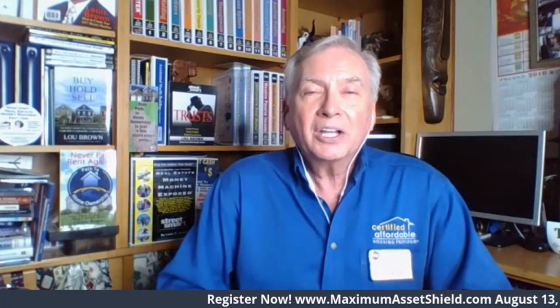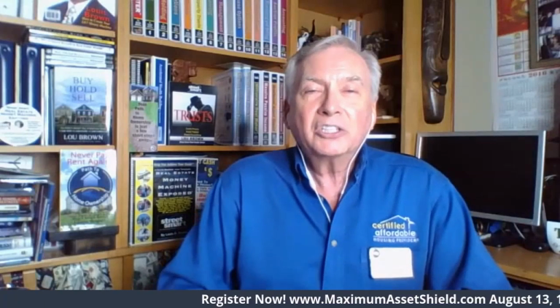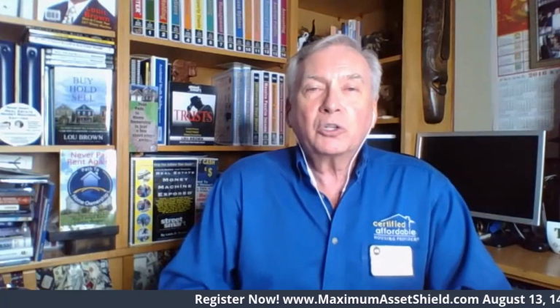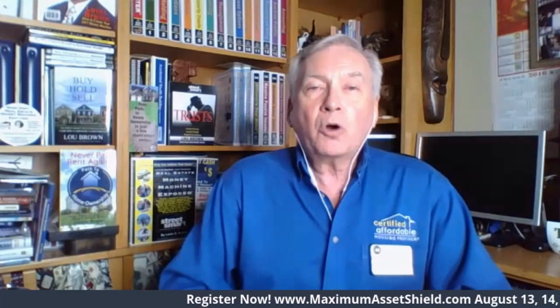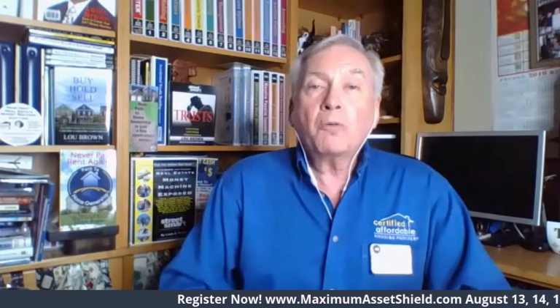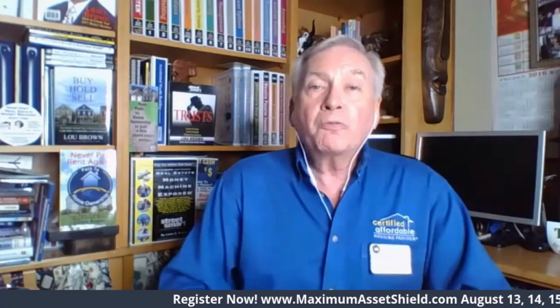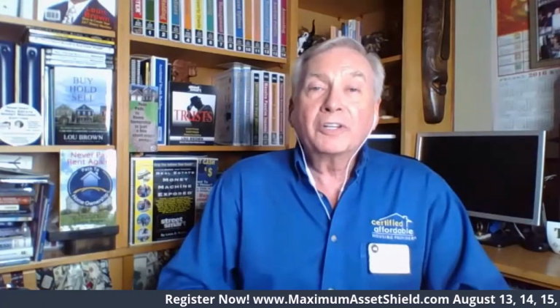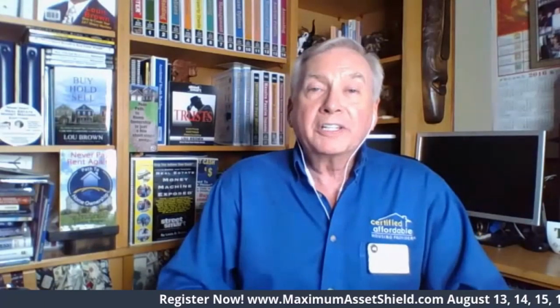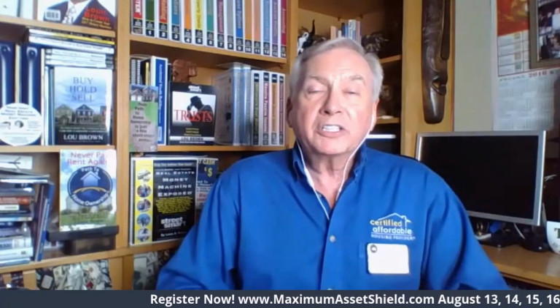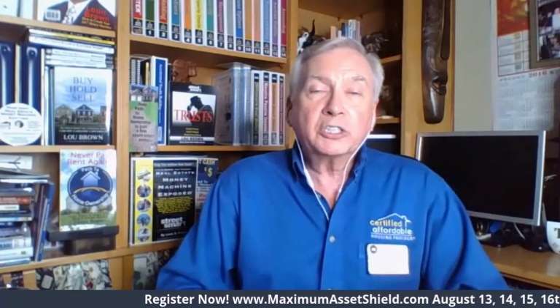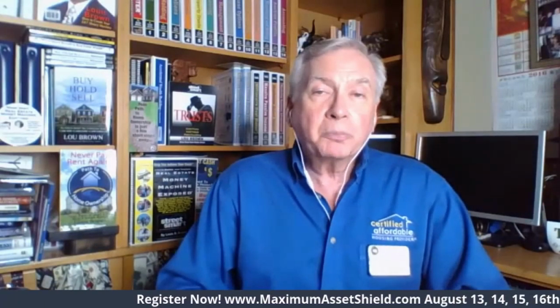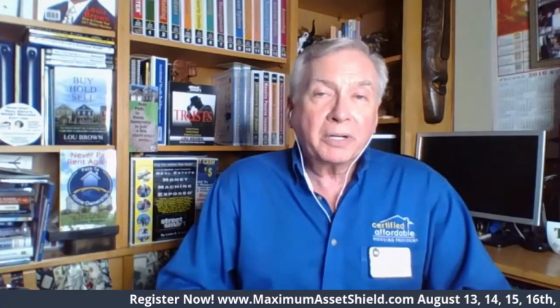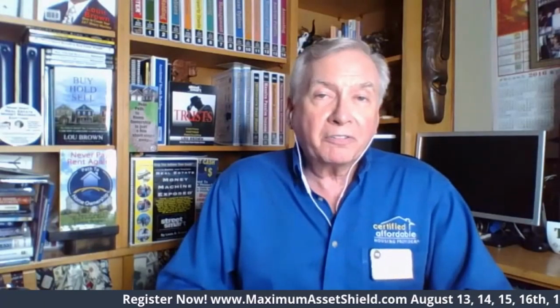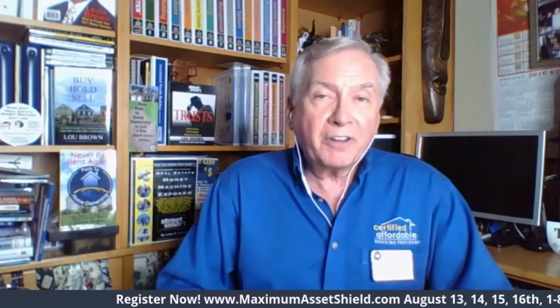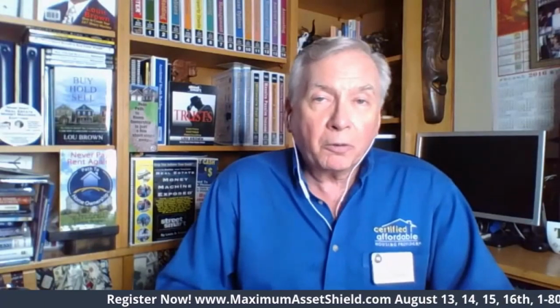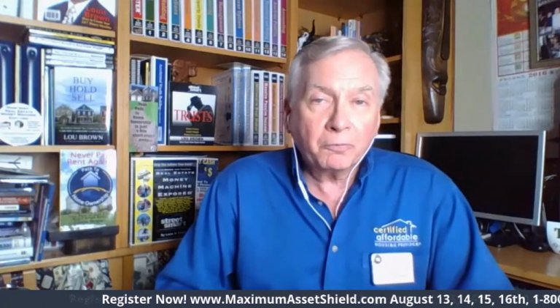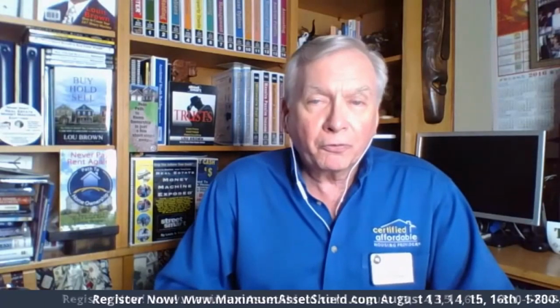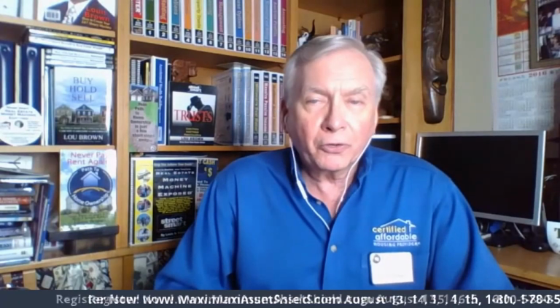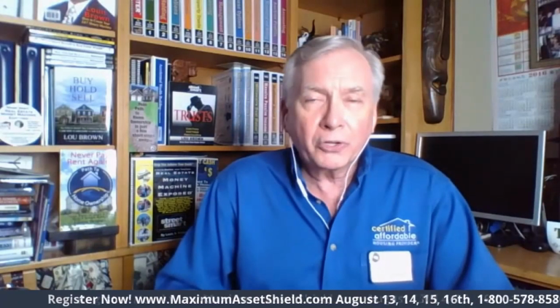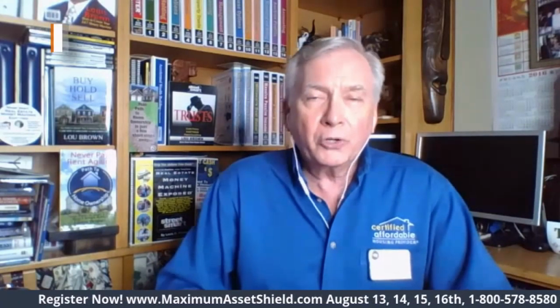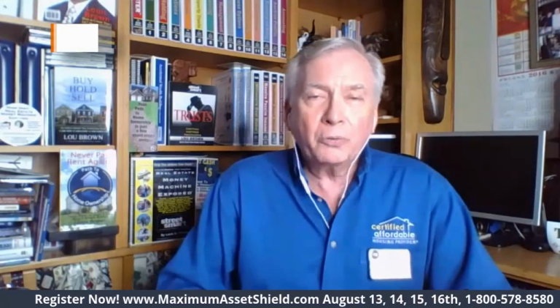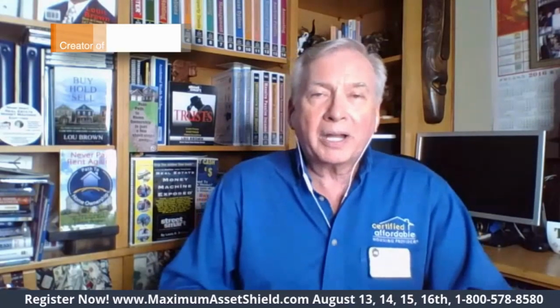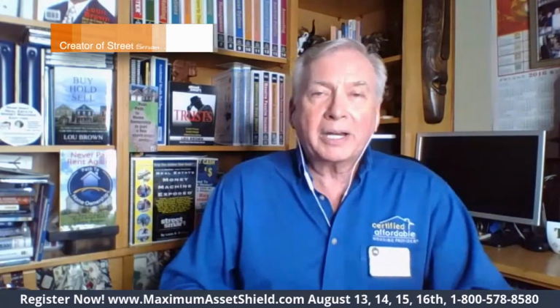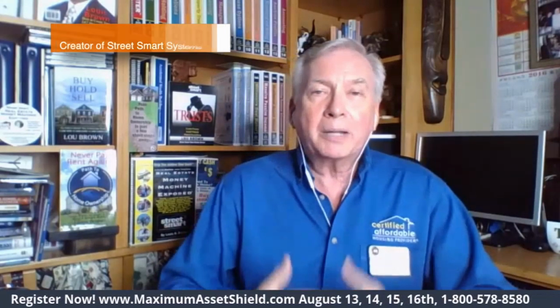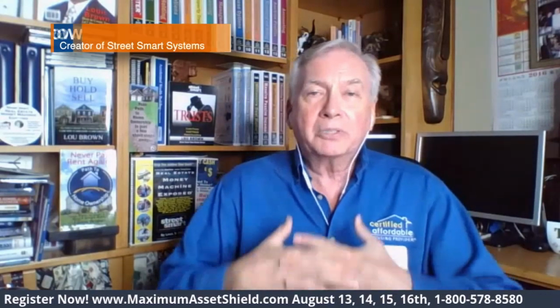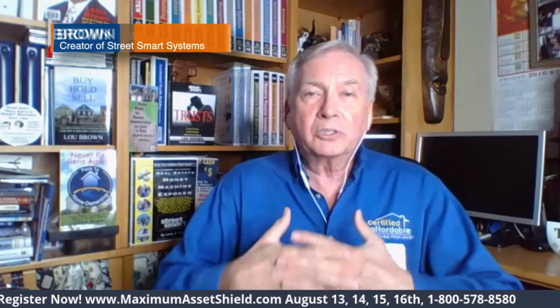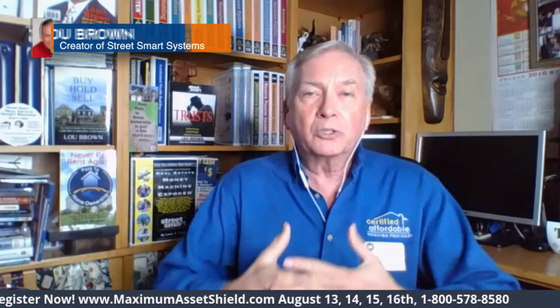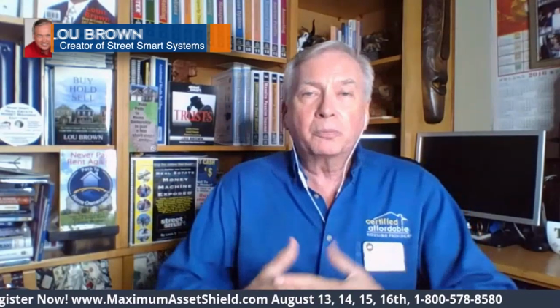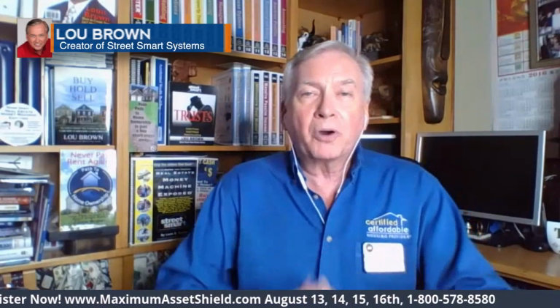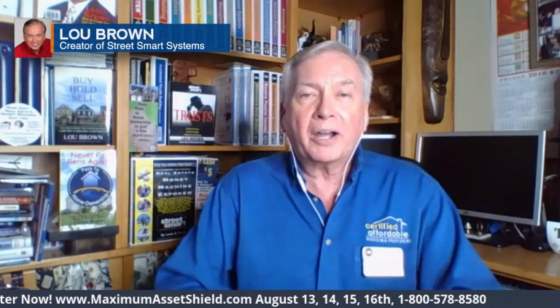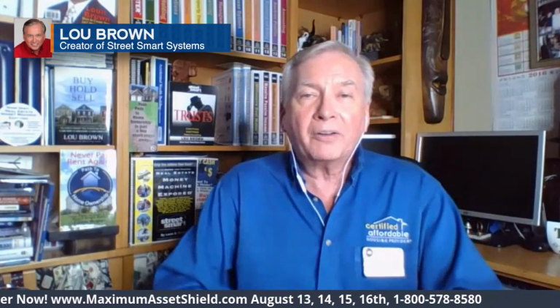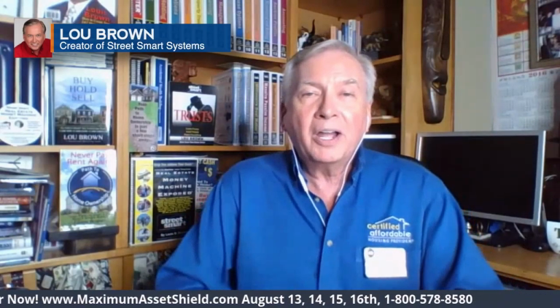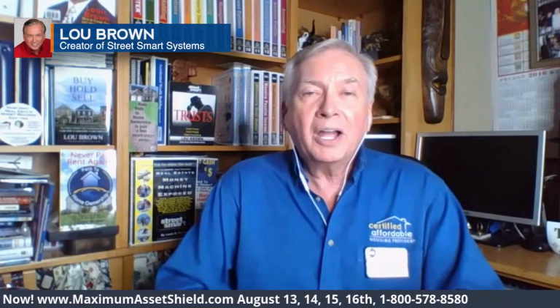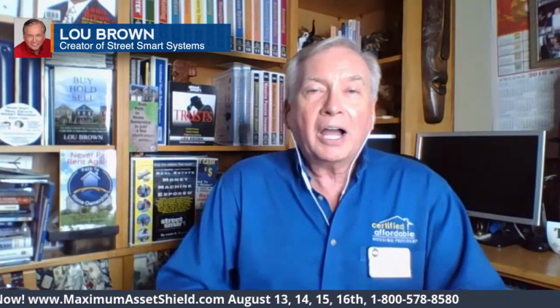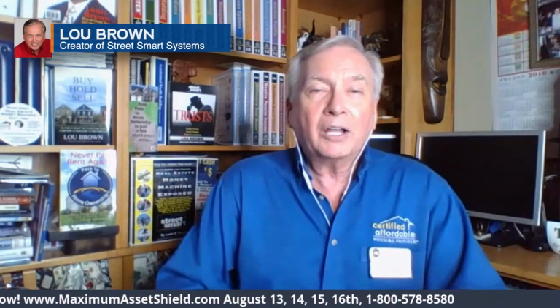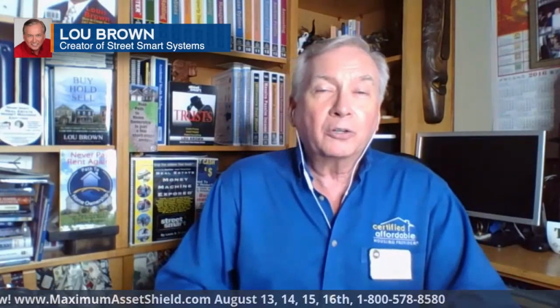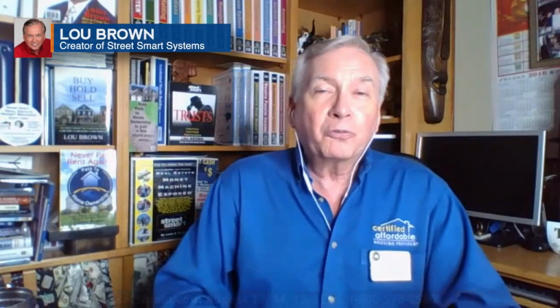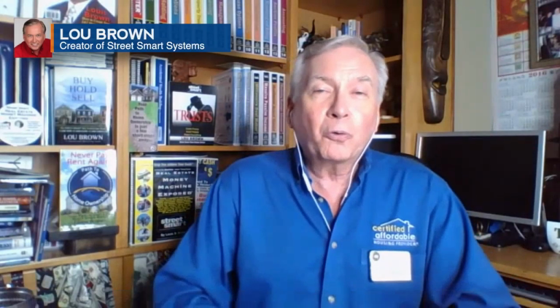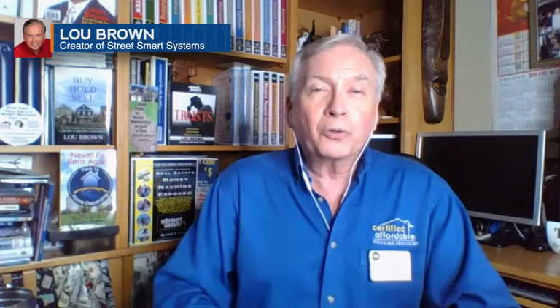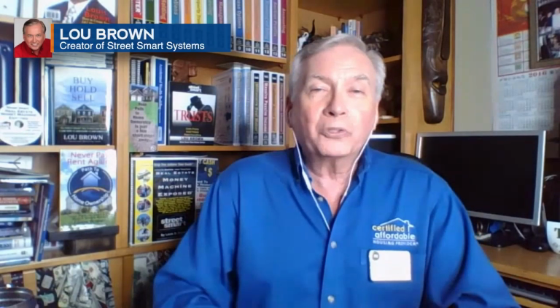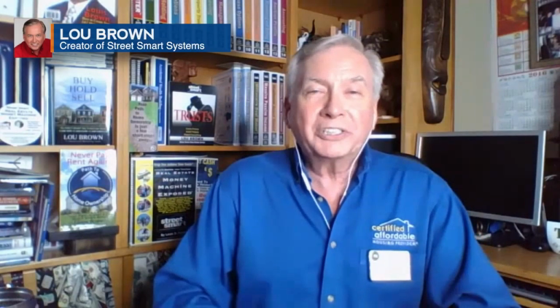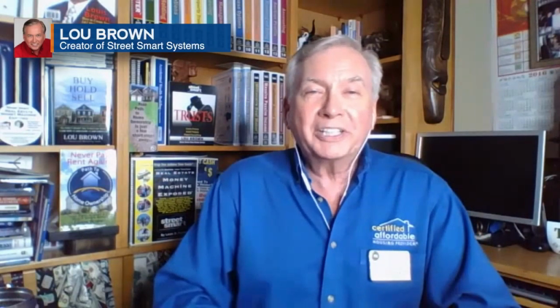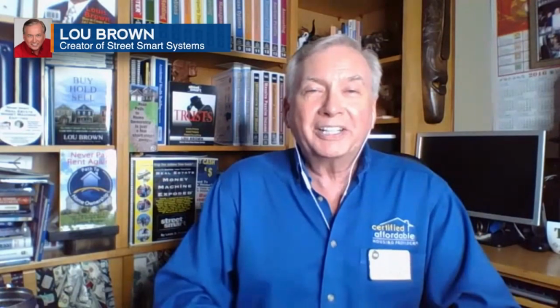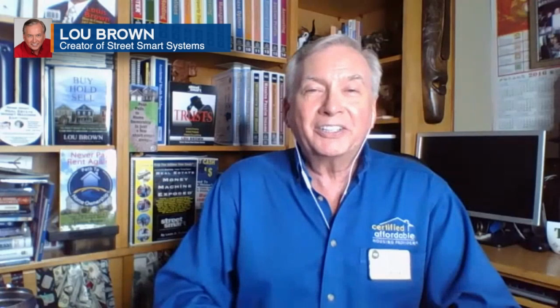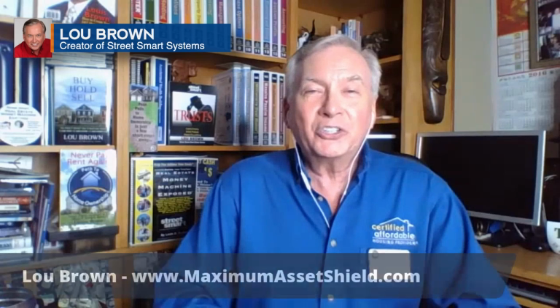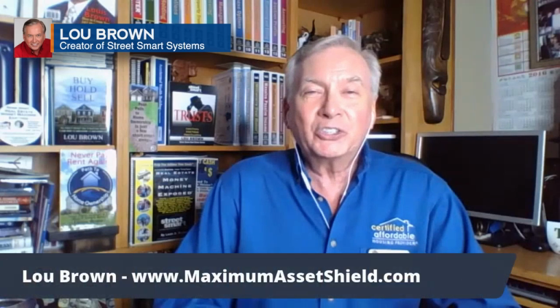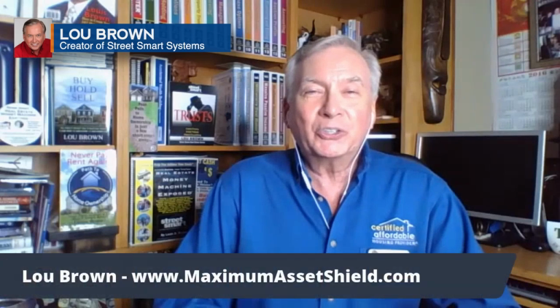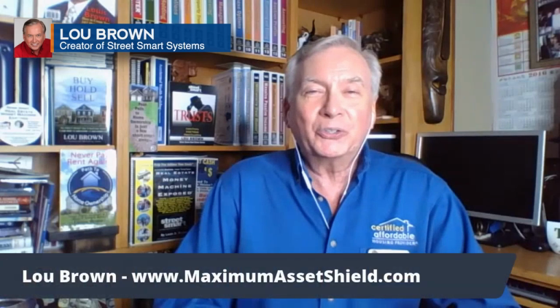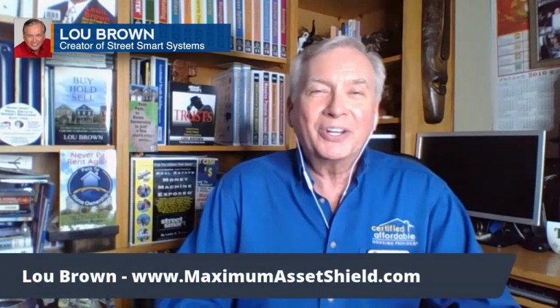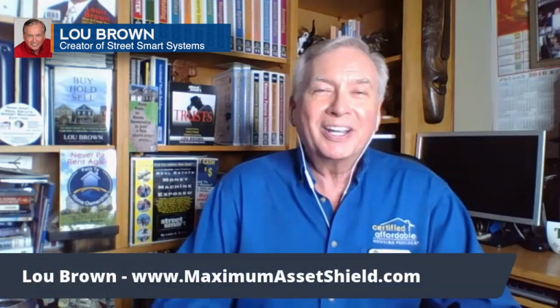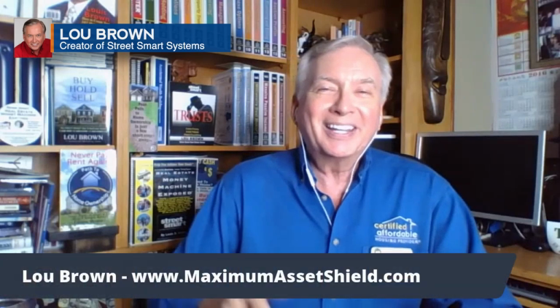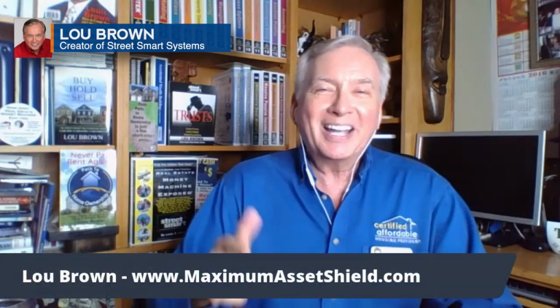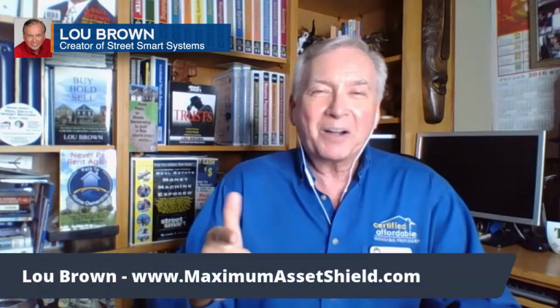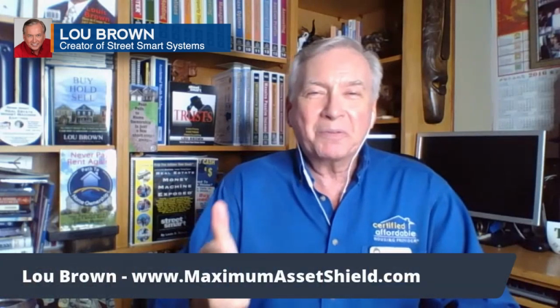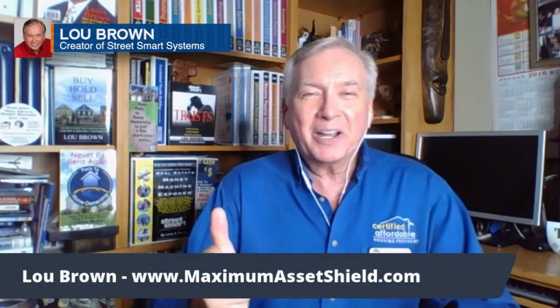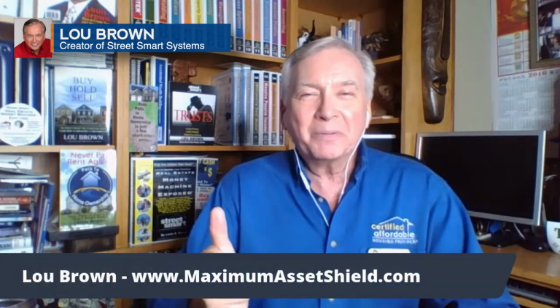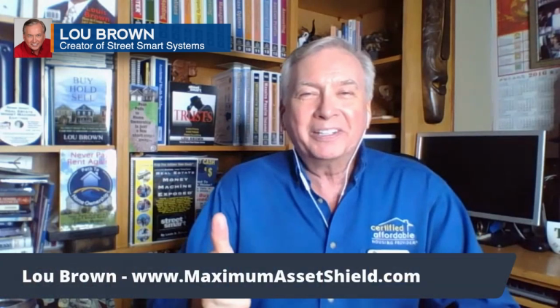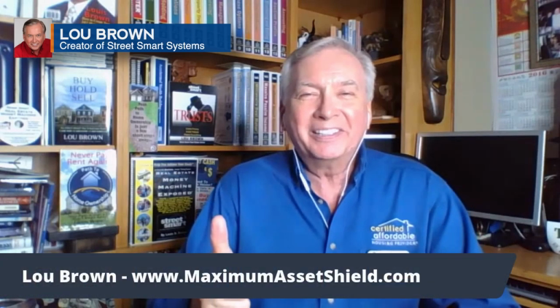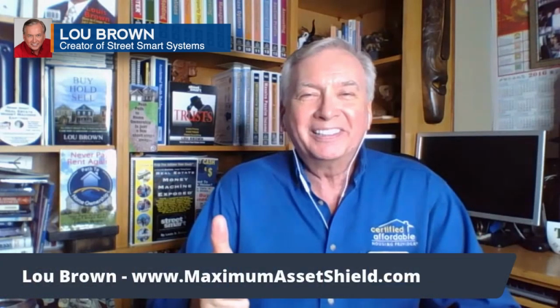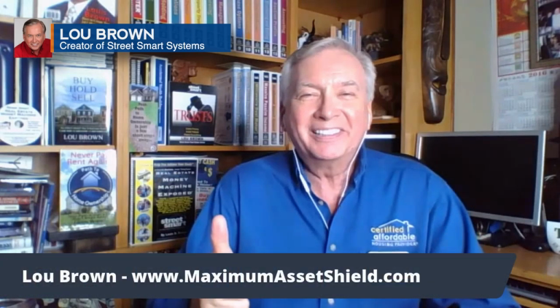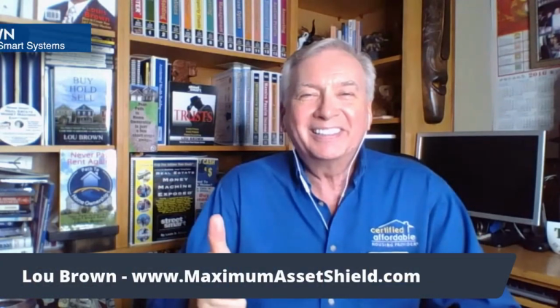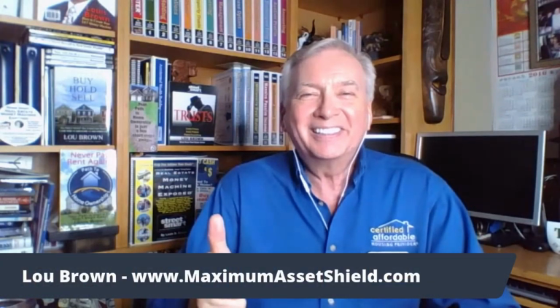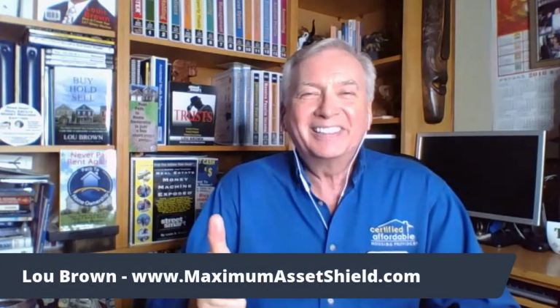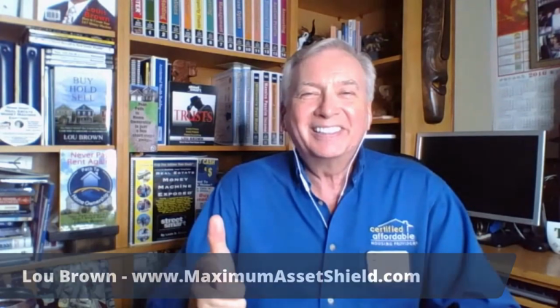So hopefully this has been of help for you. My name is Lou Brown. I look forward to seeing you soon. Bye!